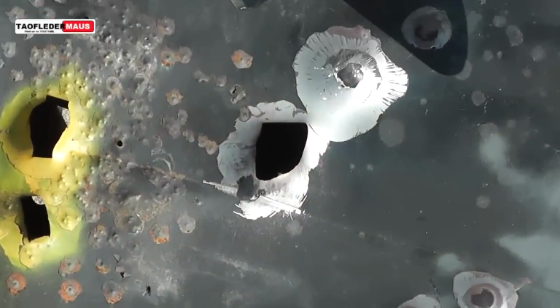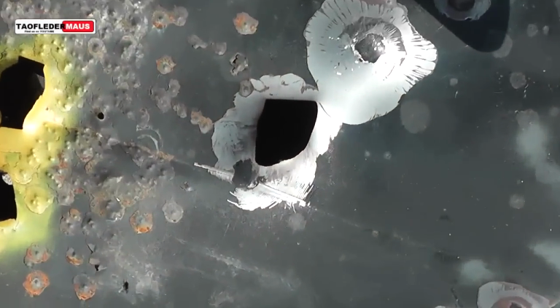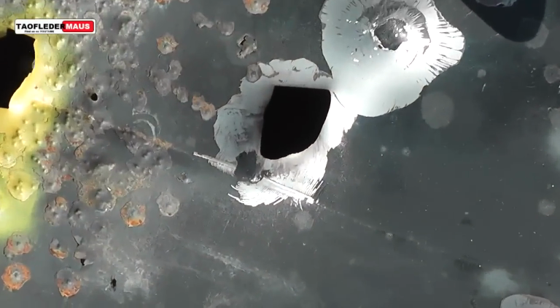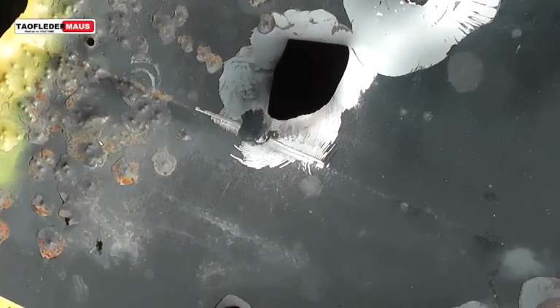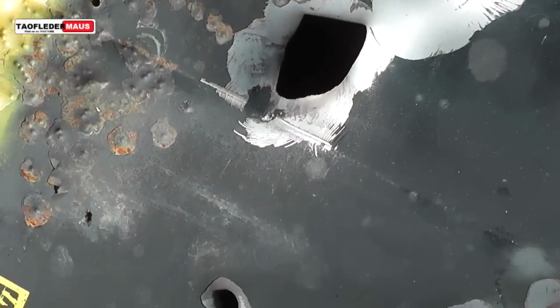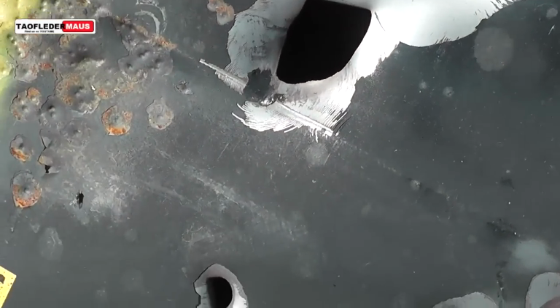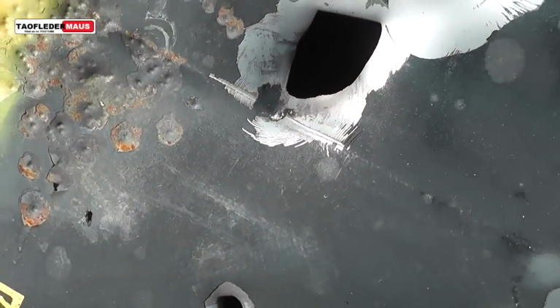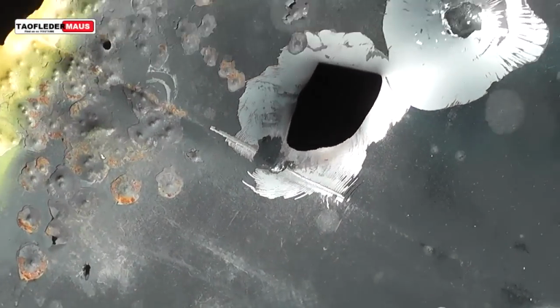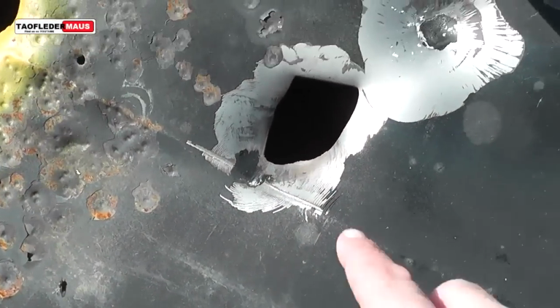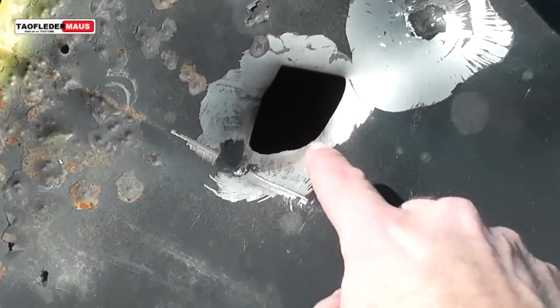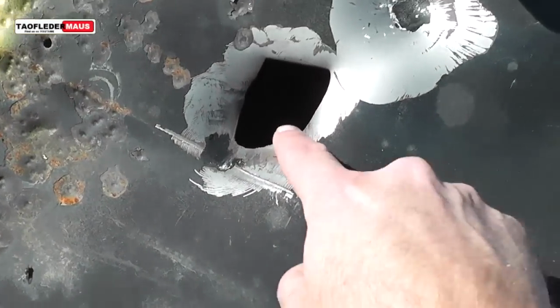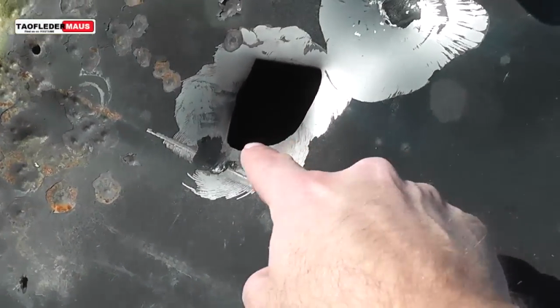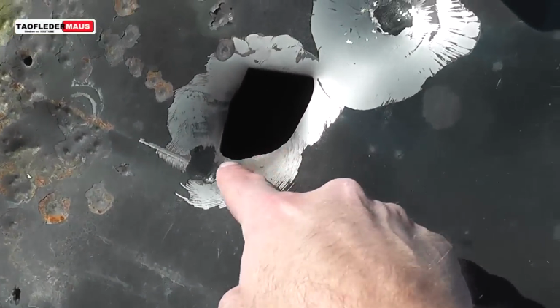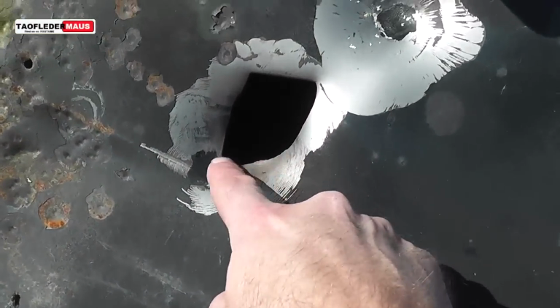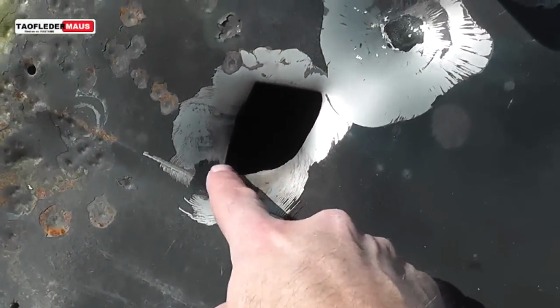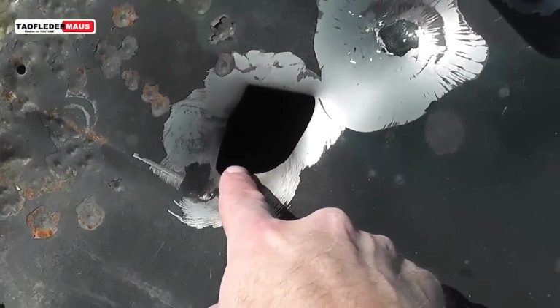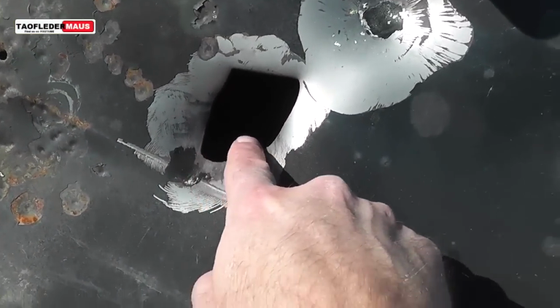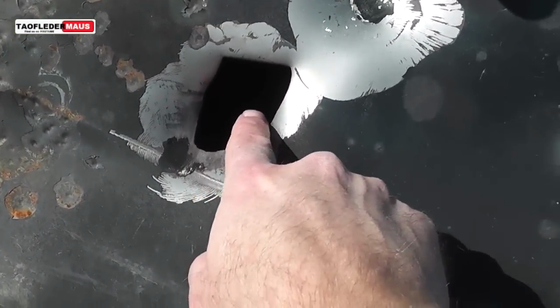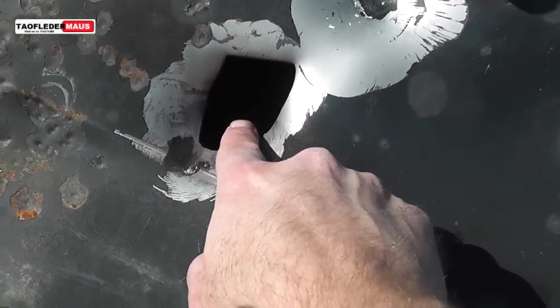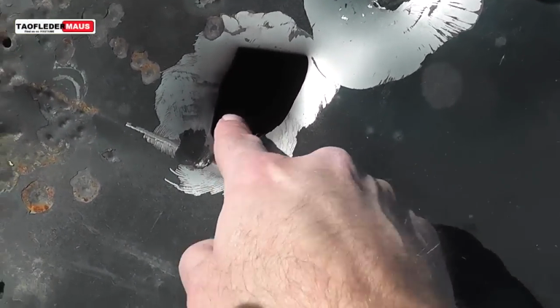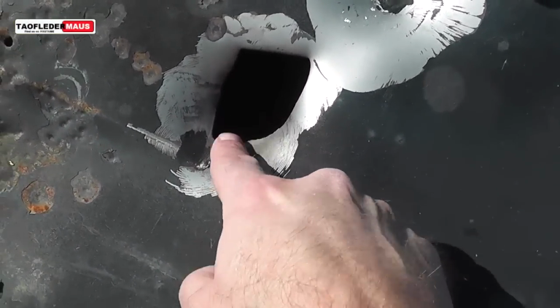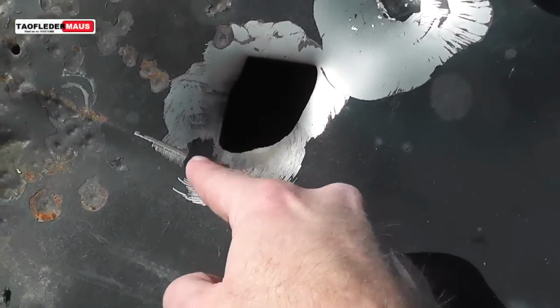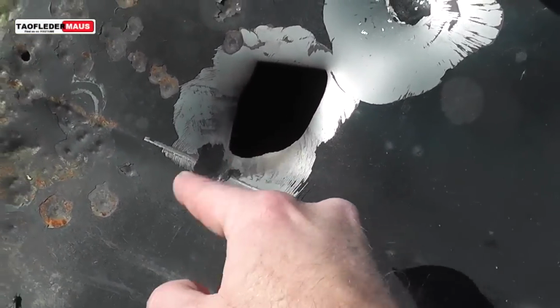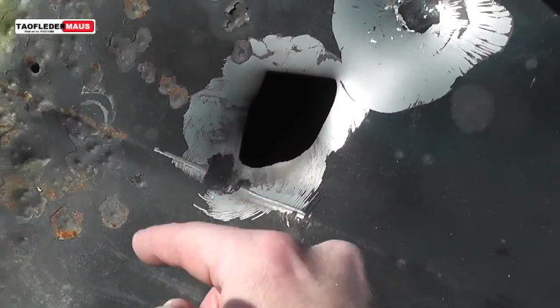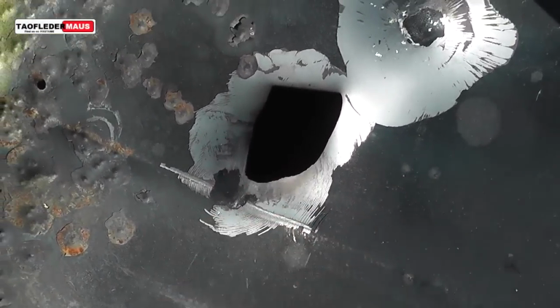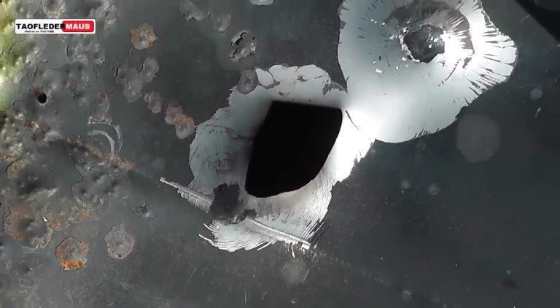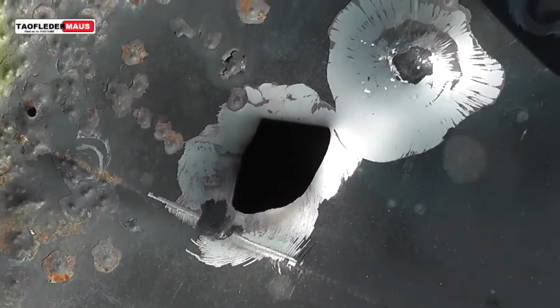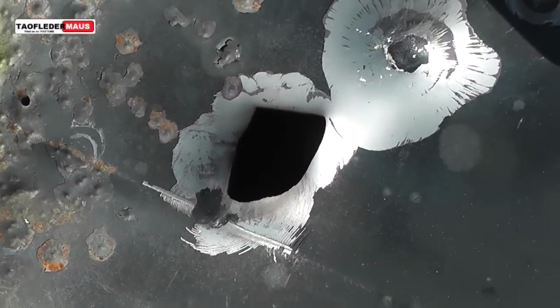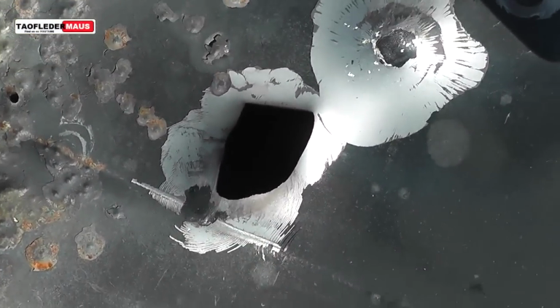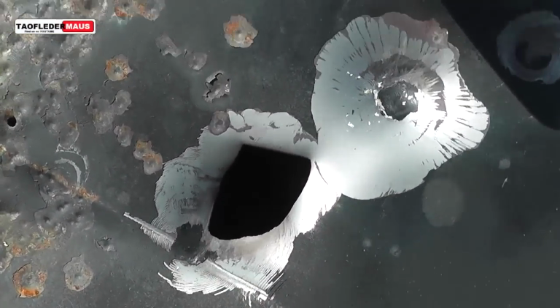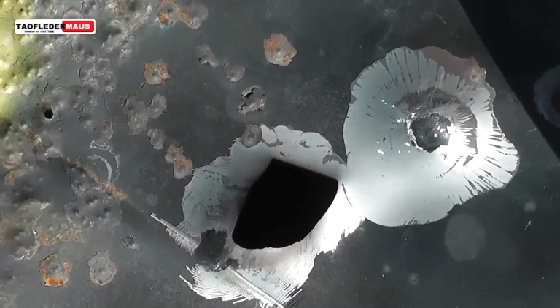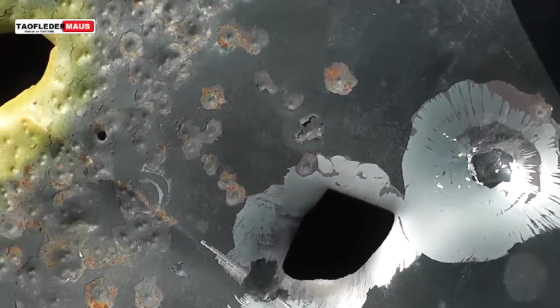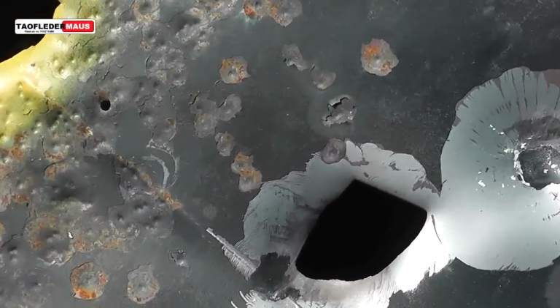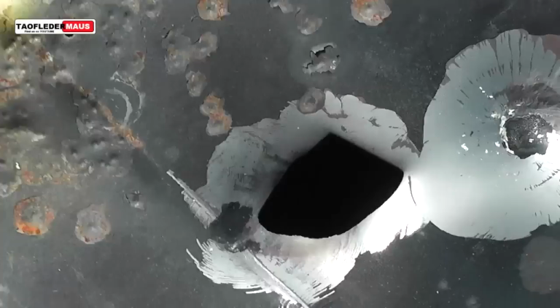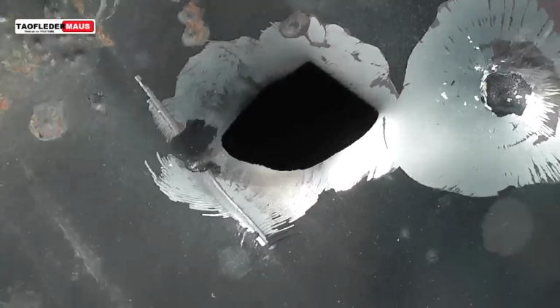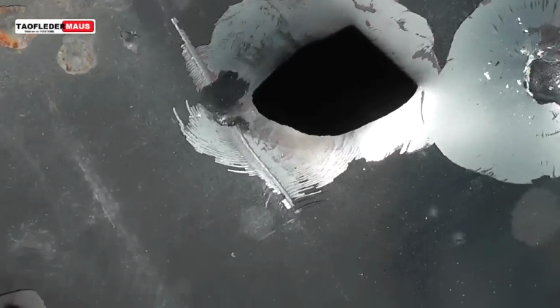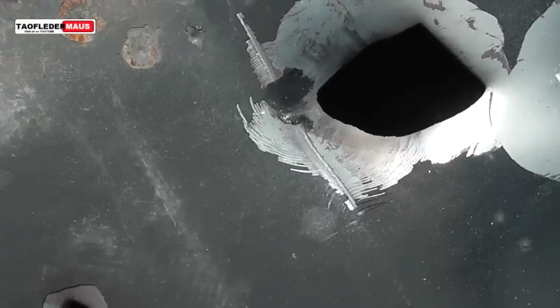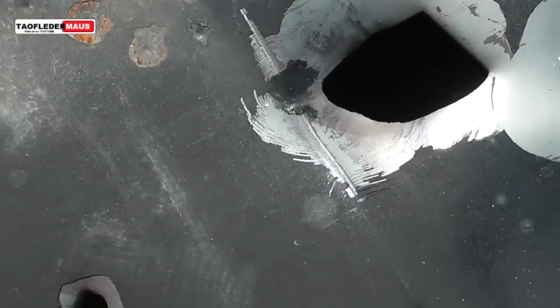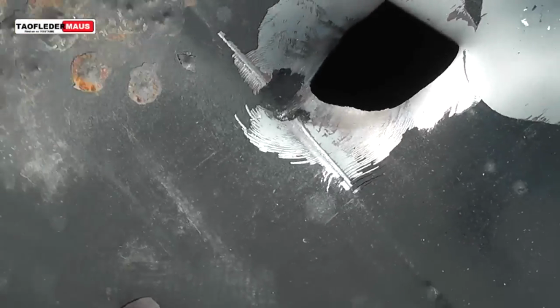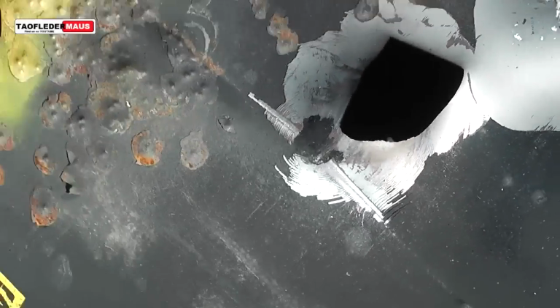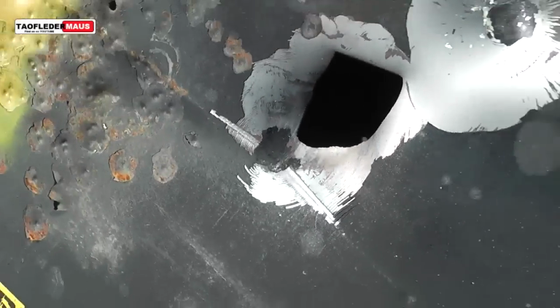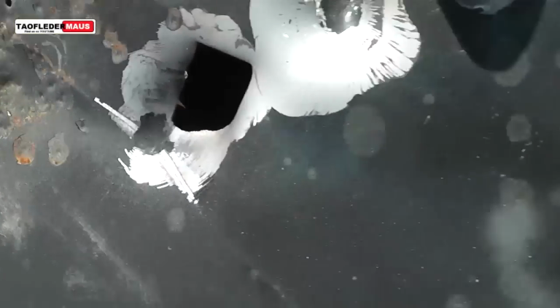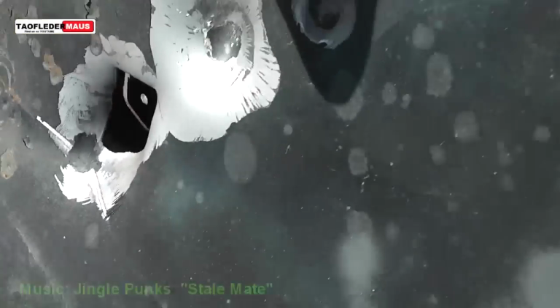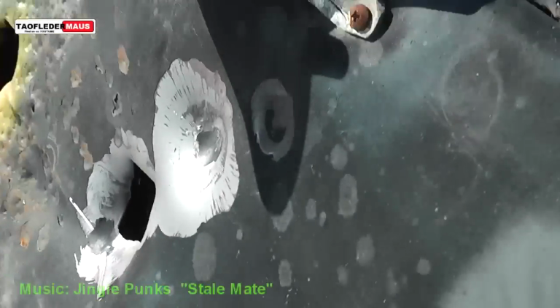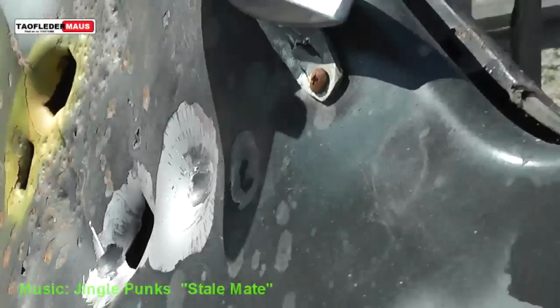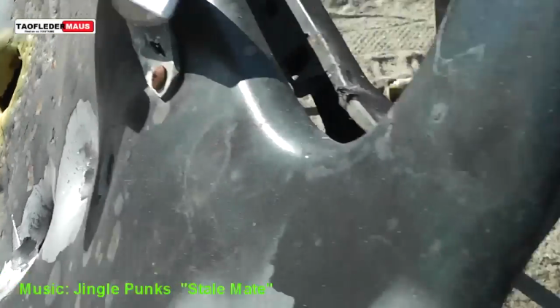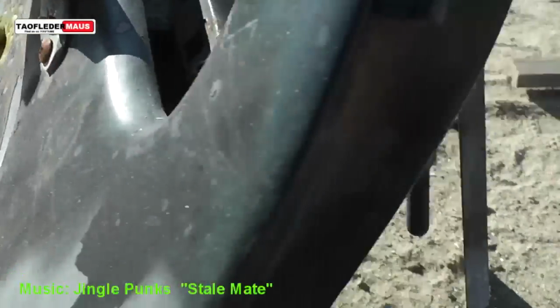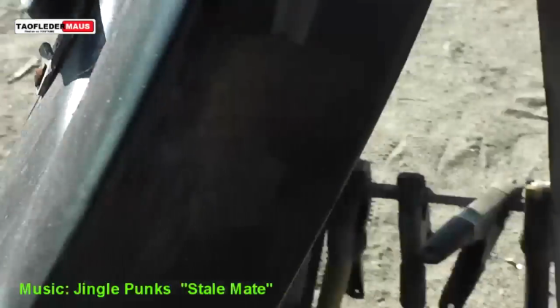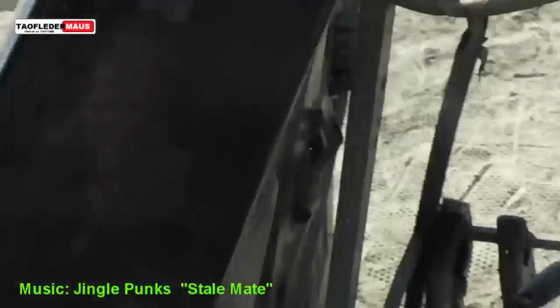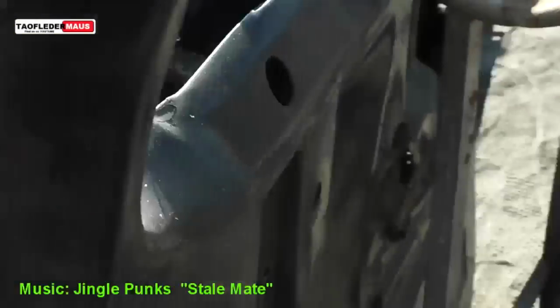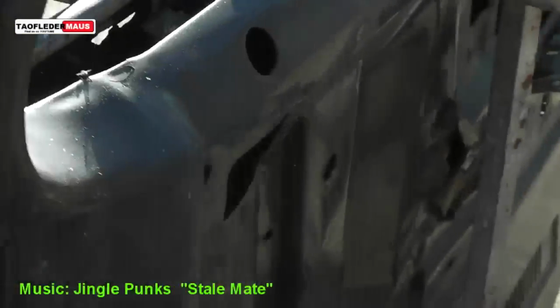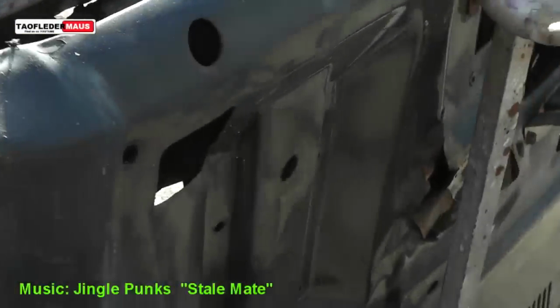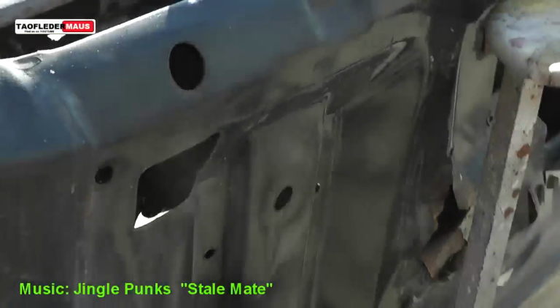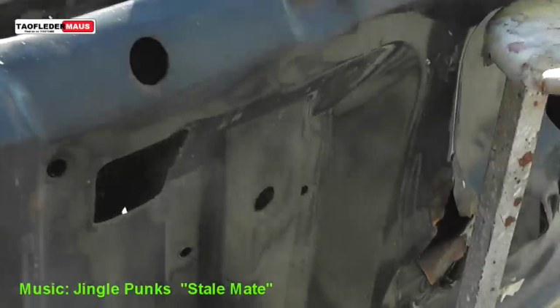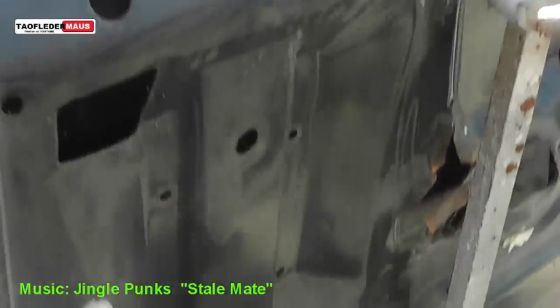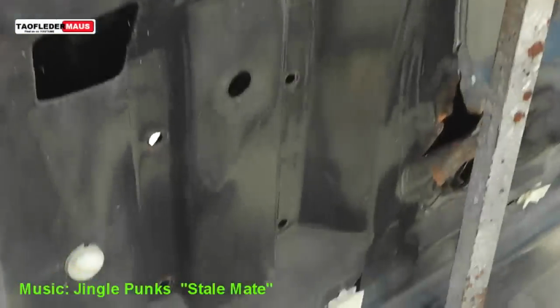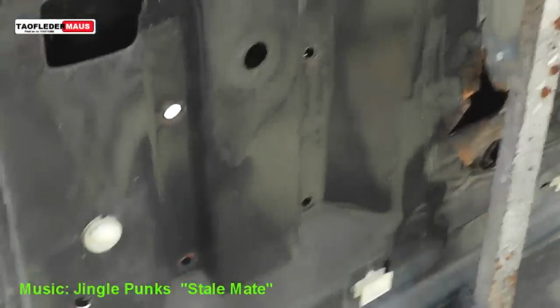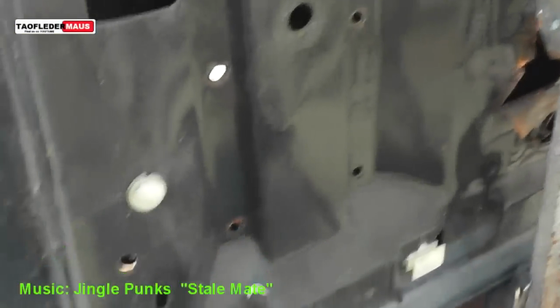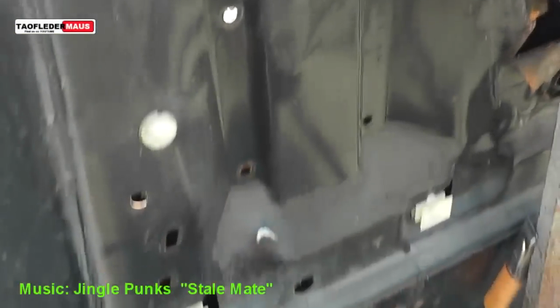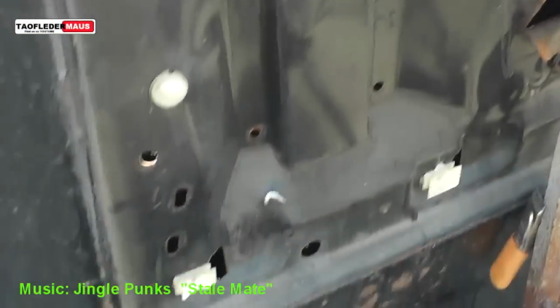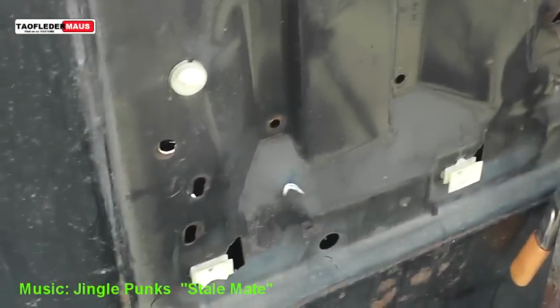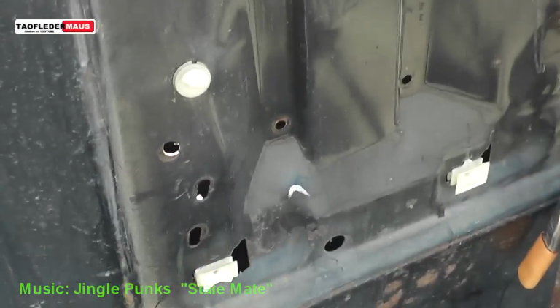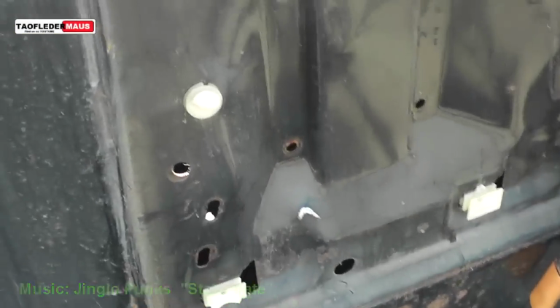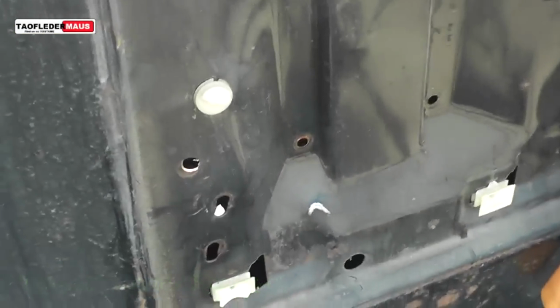This is the hole on the truck door. You can see the size of it. And if we go around the backside, you could see it didn't go all the way through.